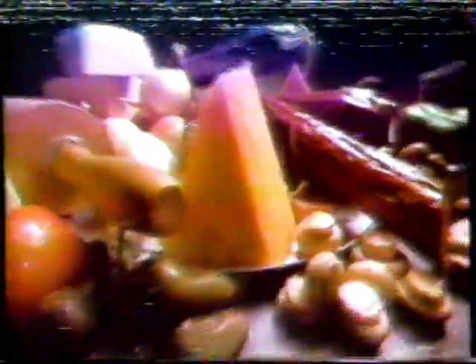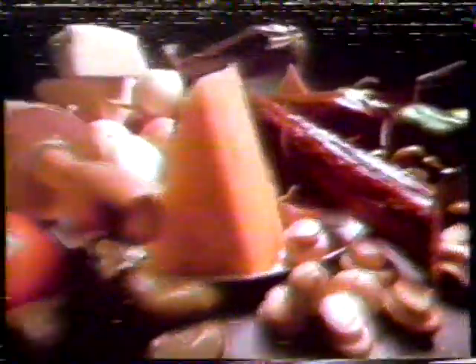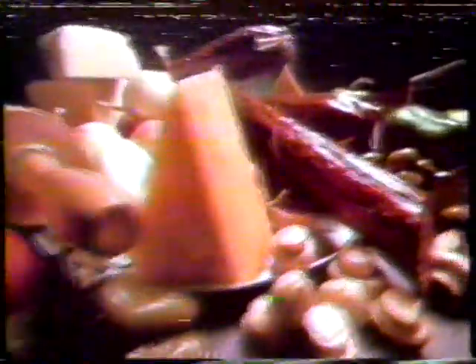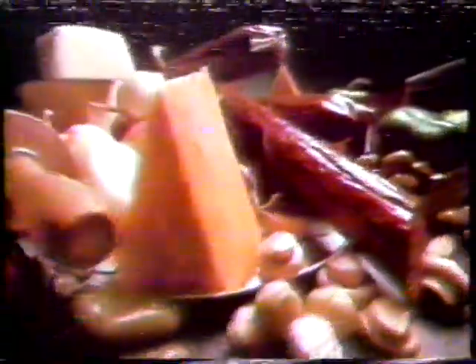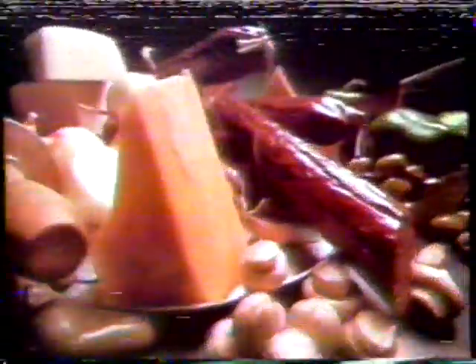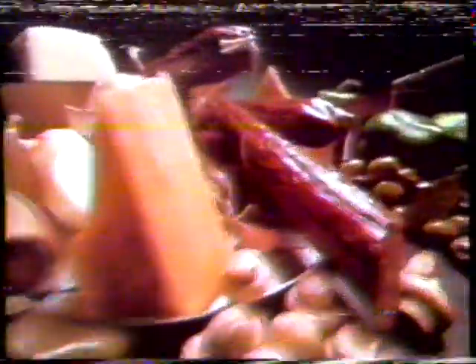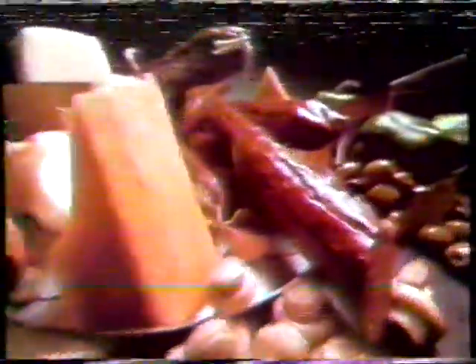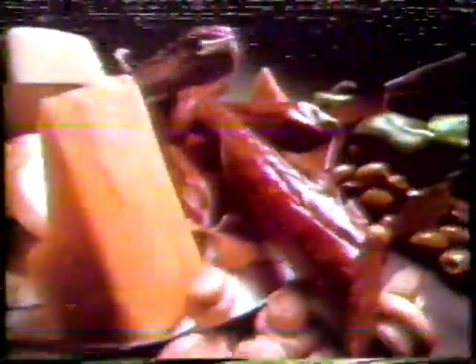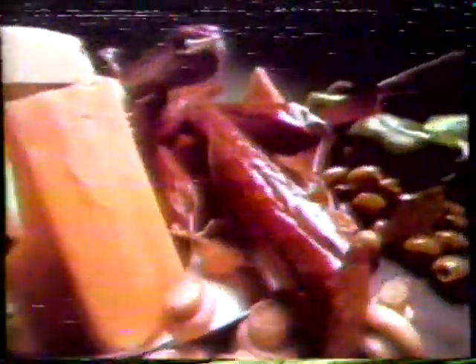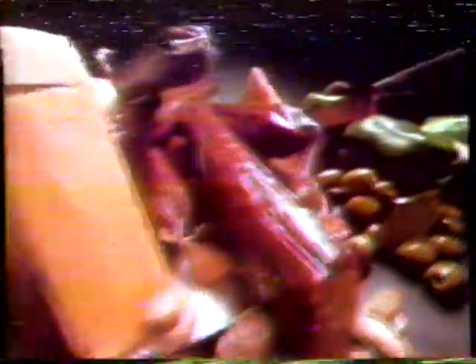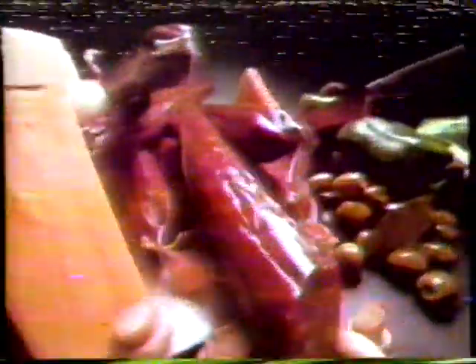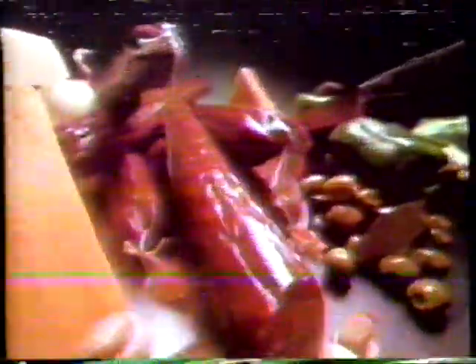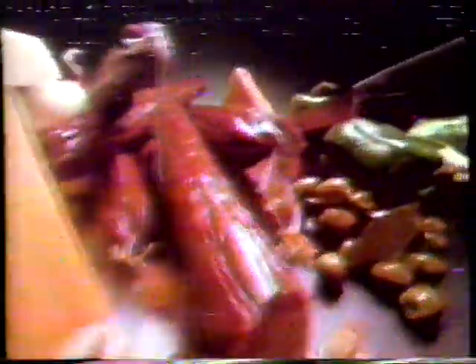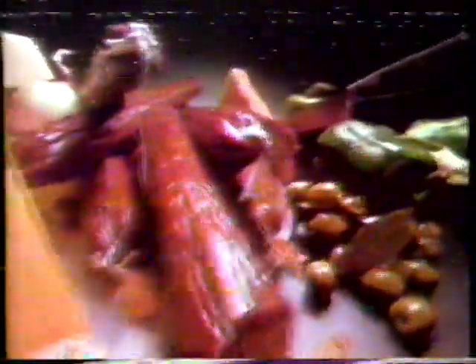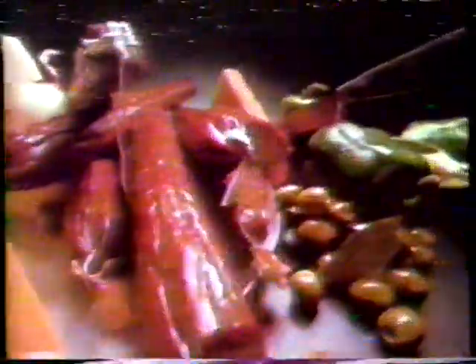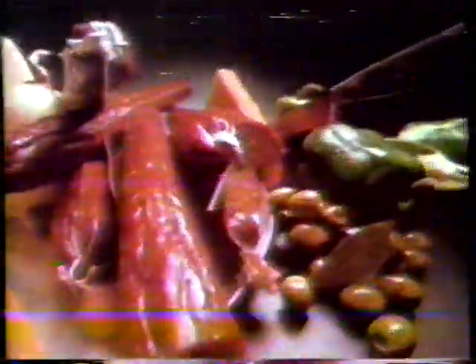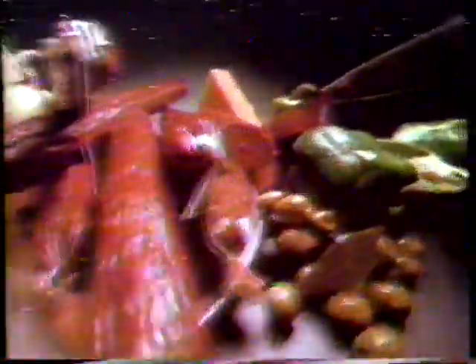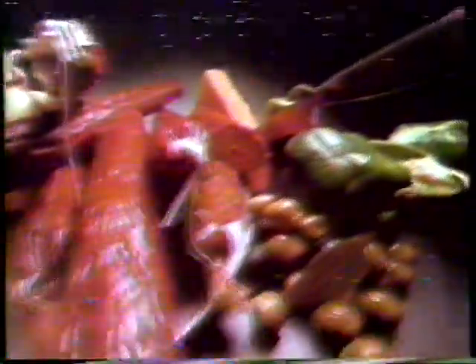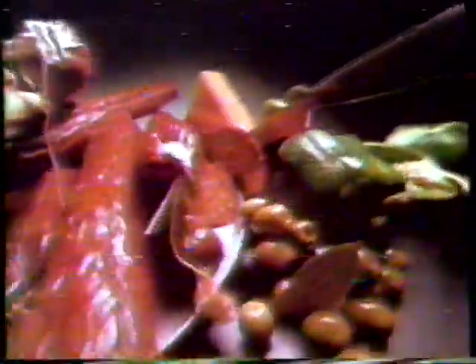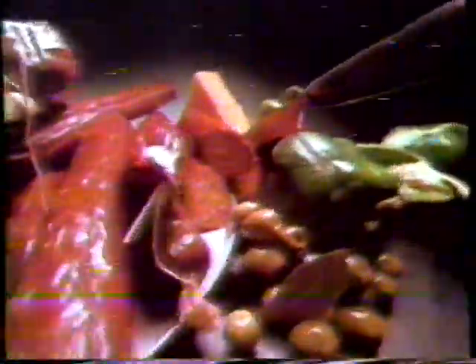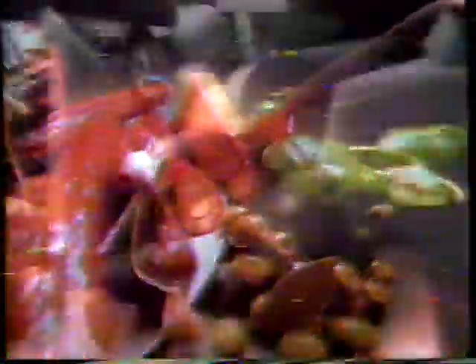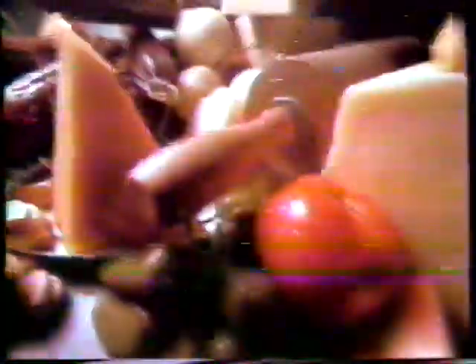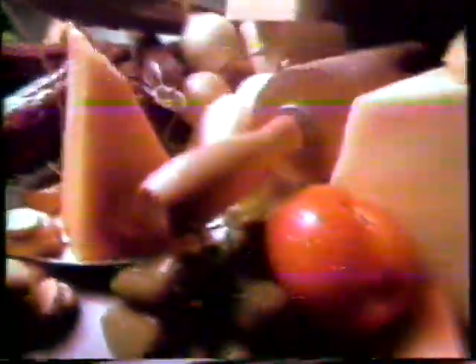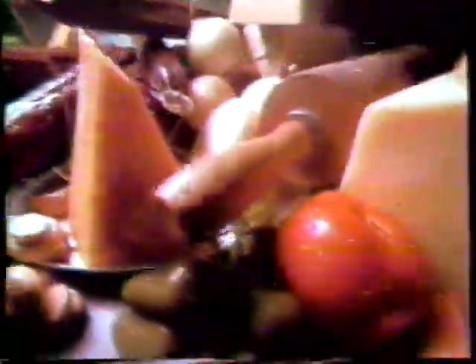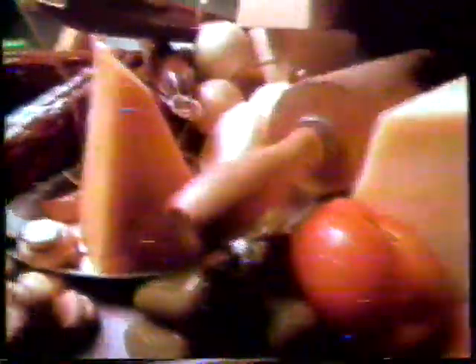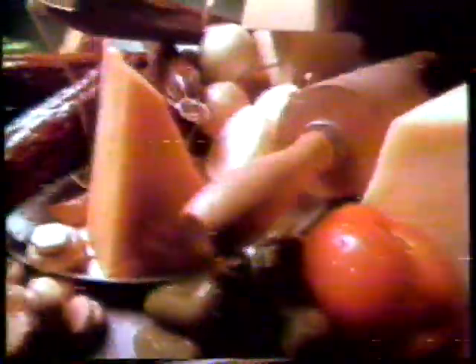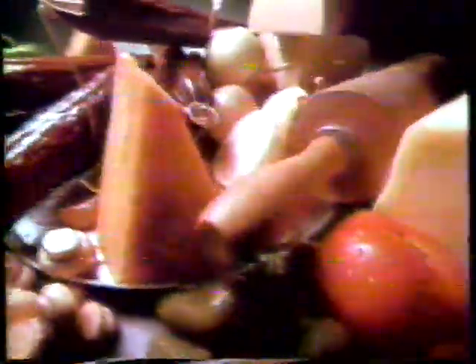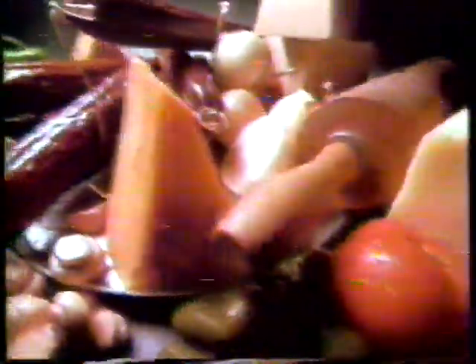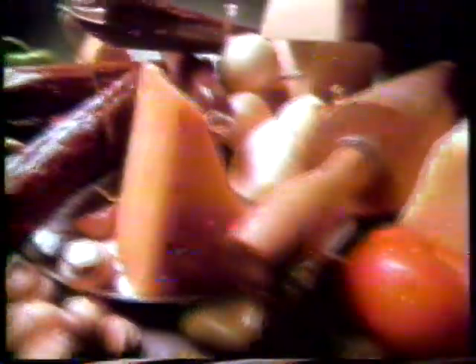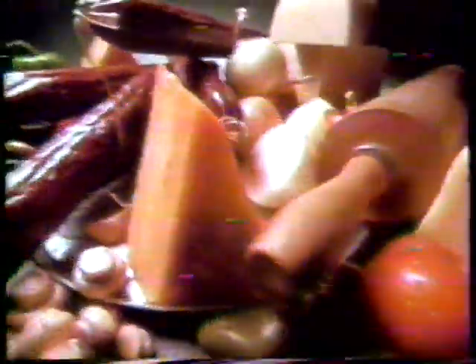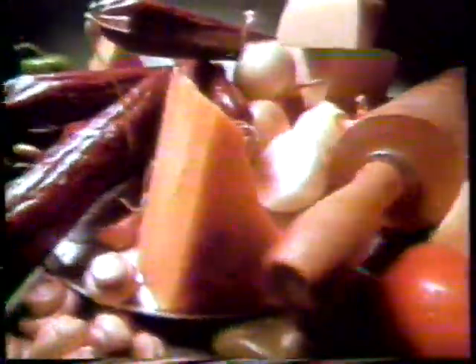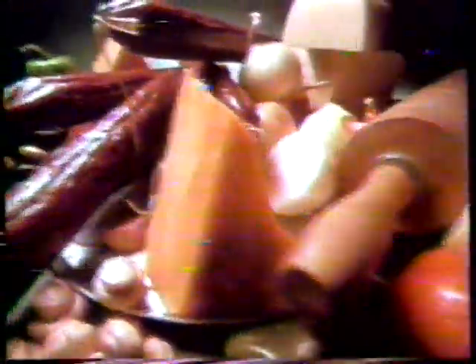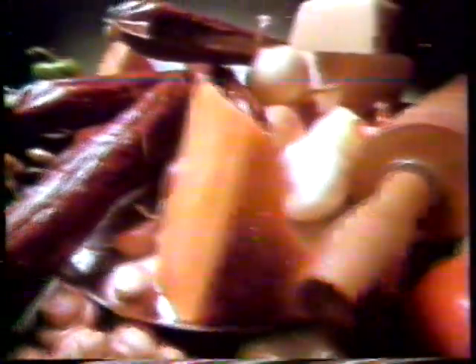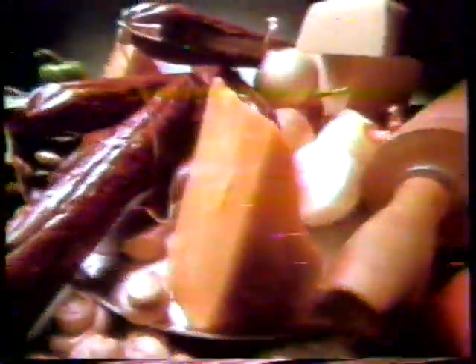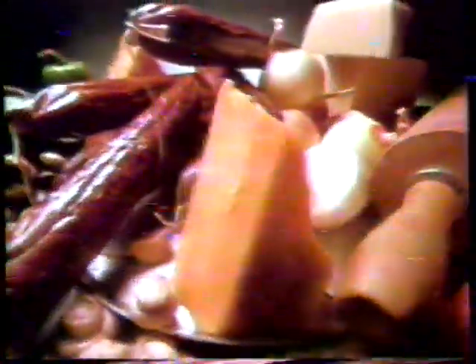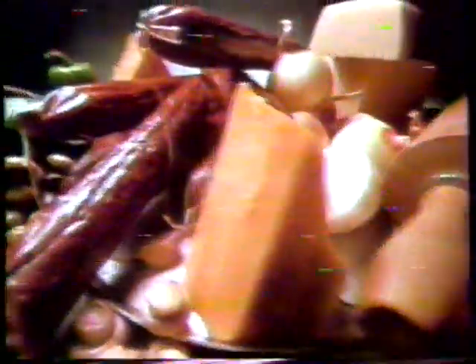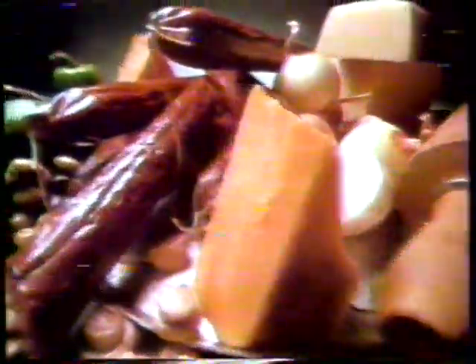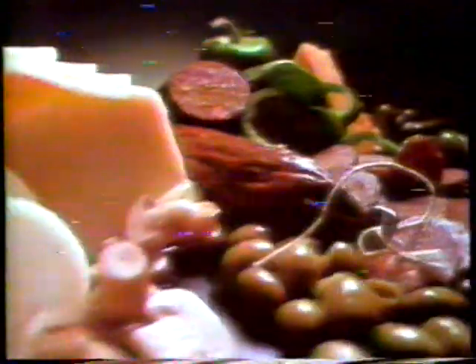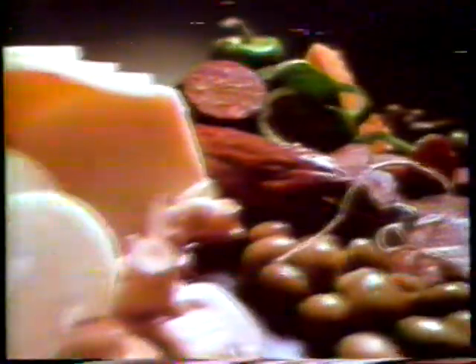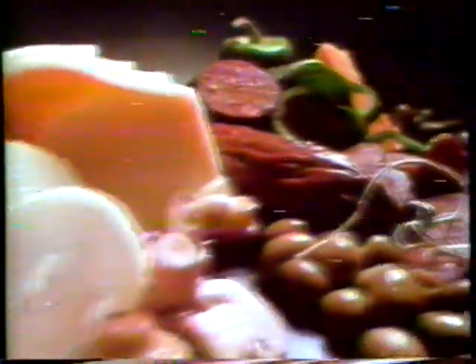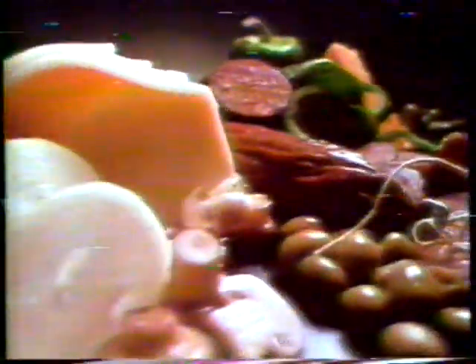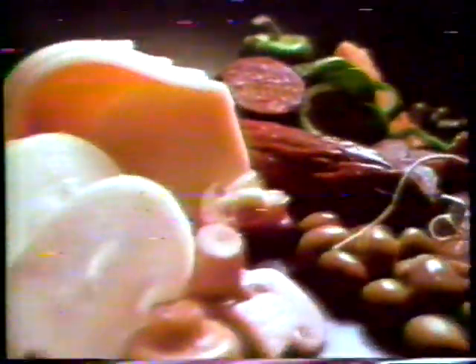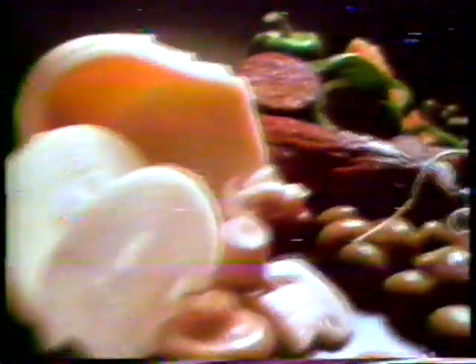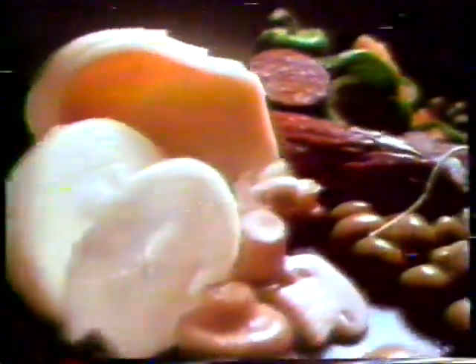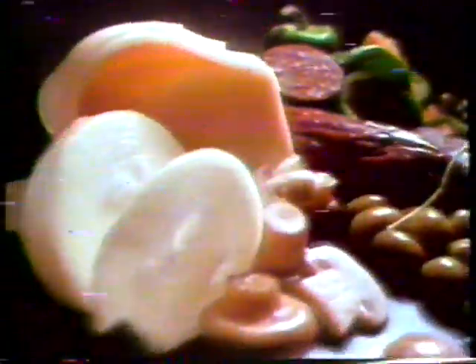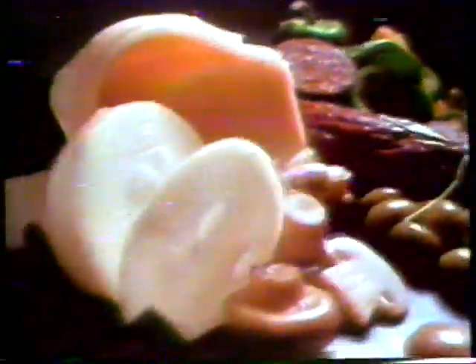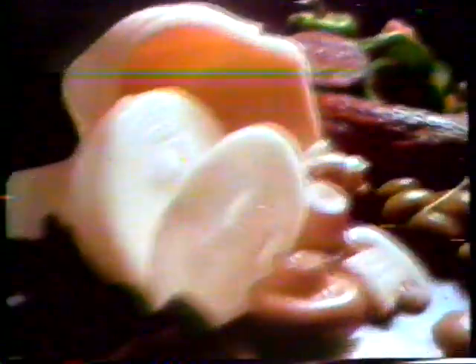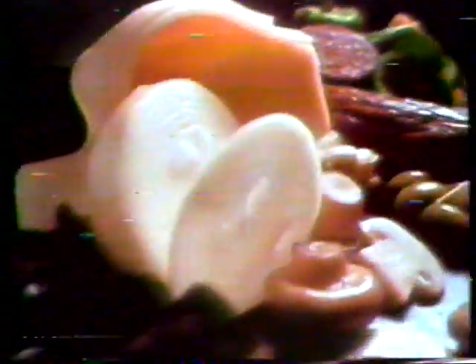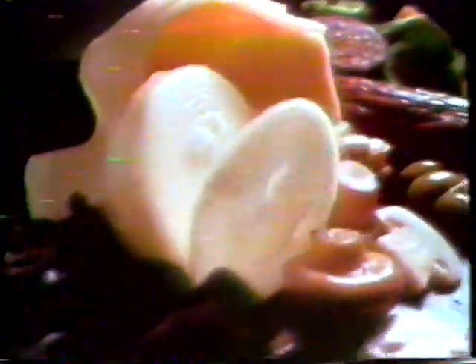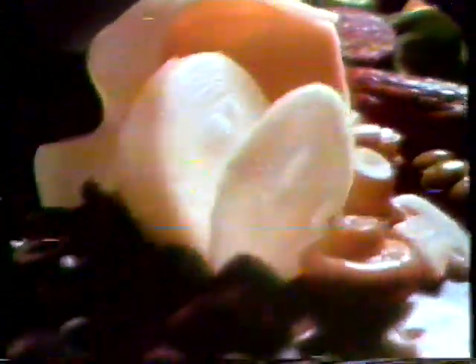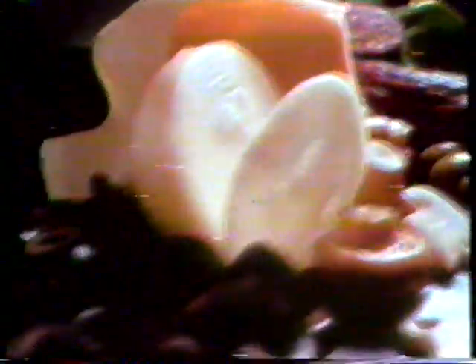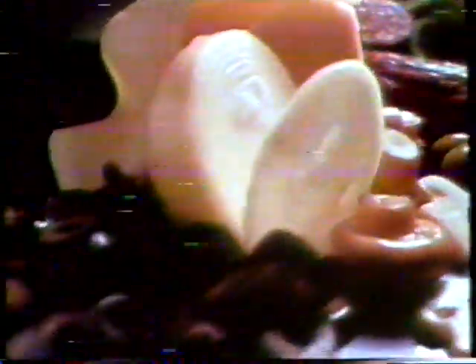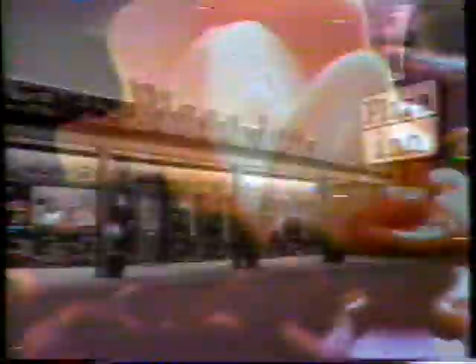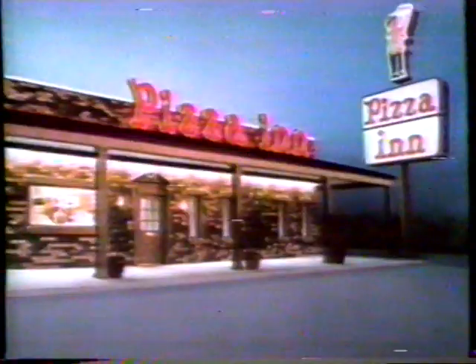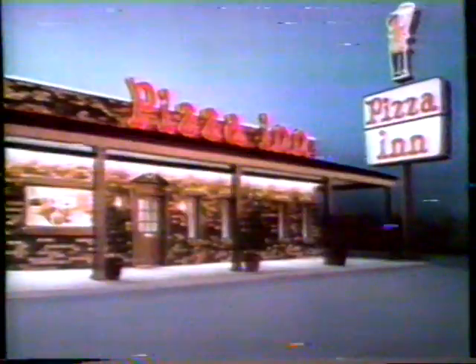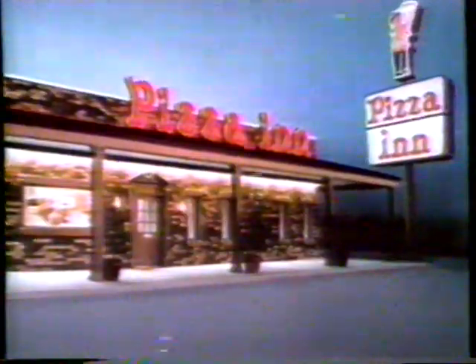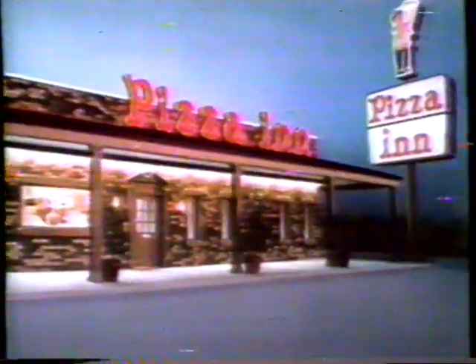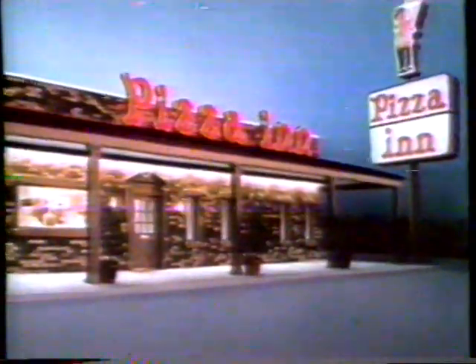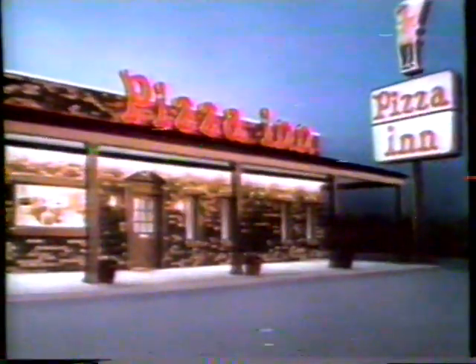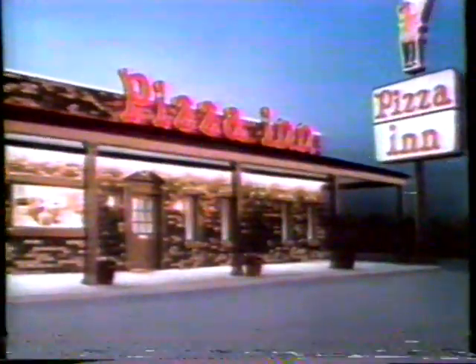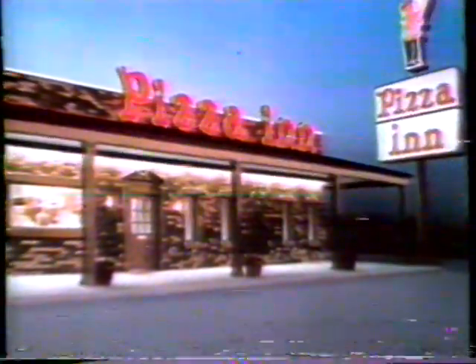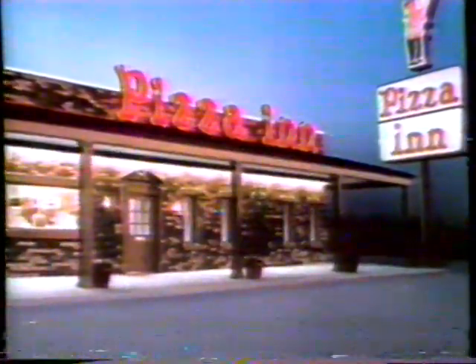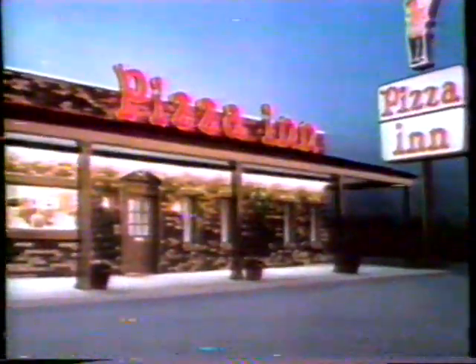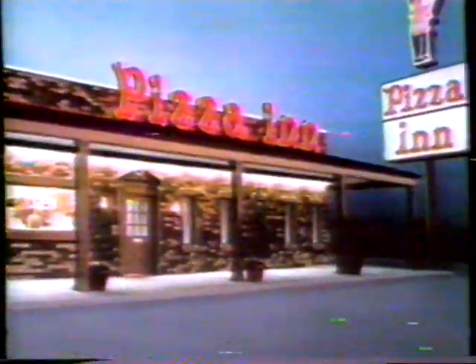When you want more on your pizza, here's where it begins. You get more of the things you love at Pizza Inn.